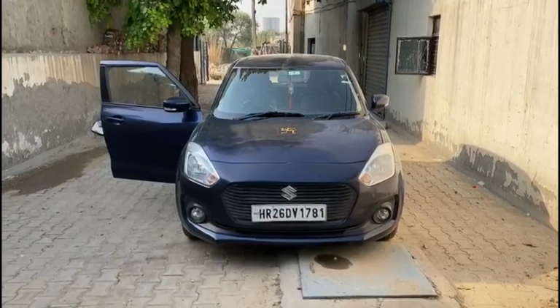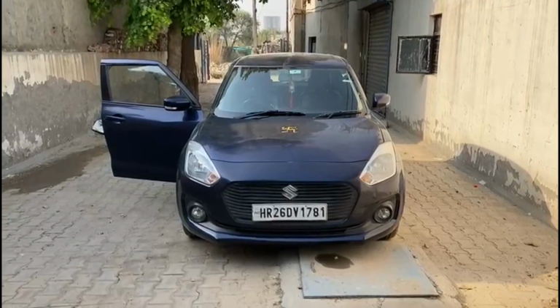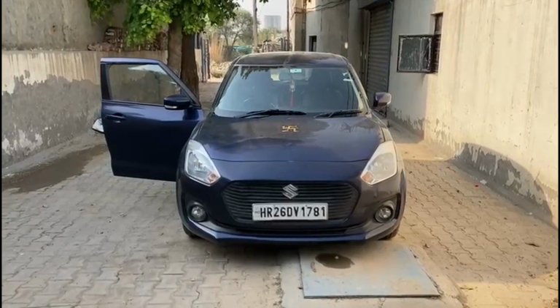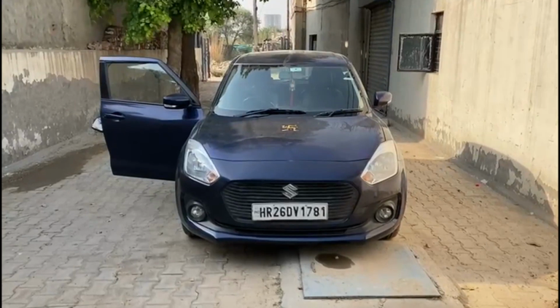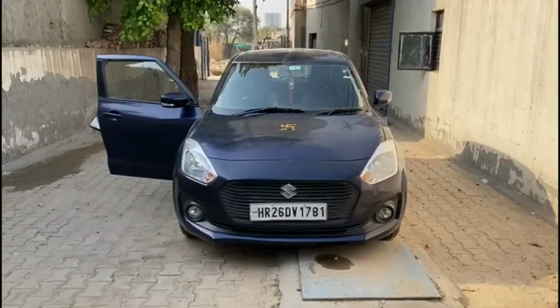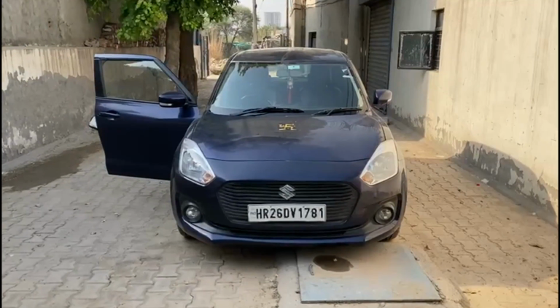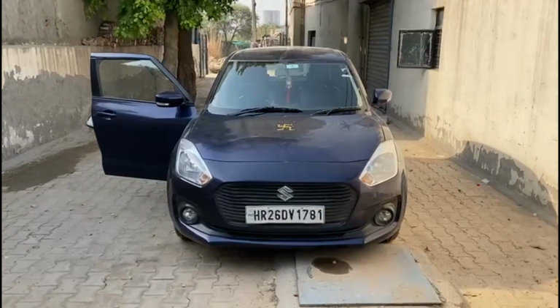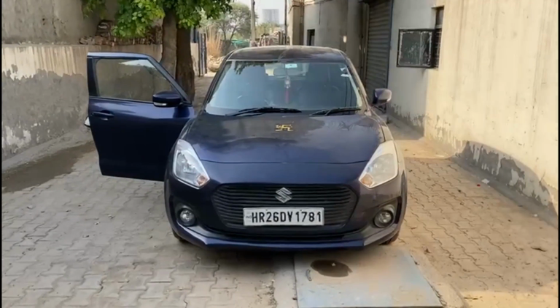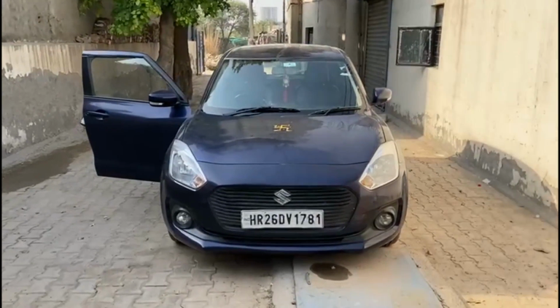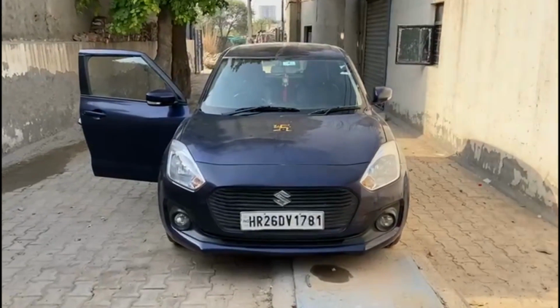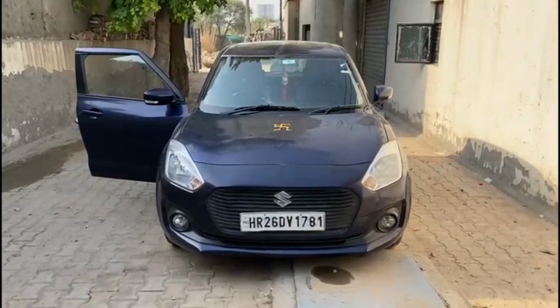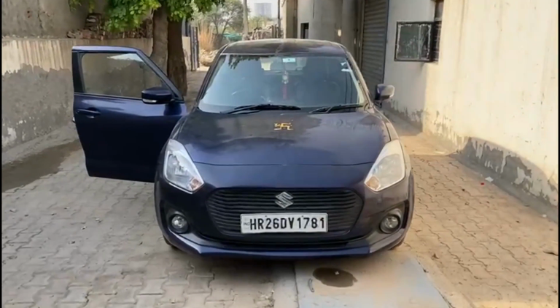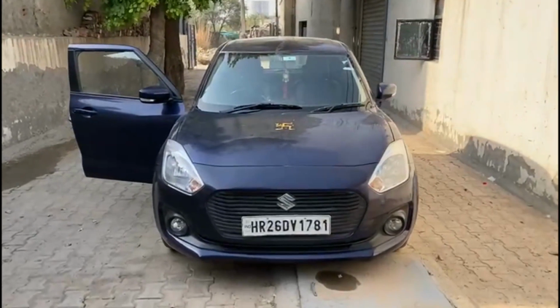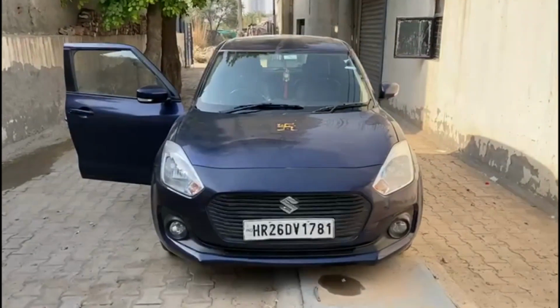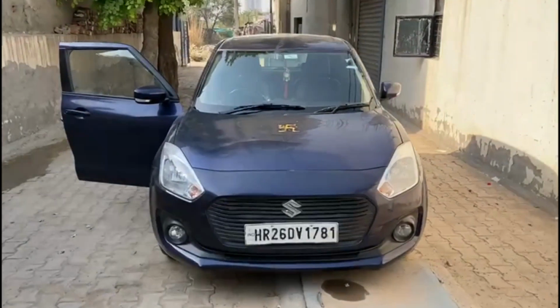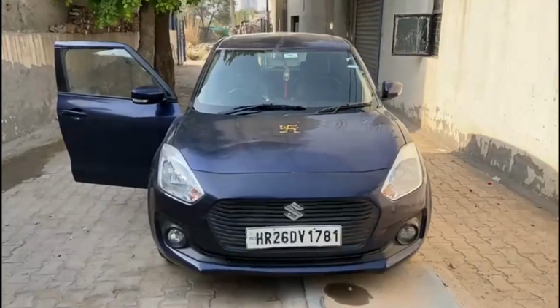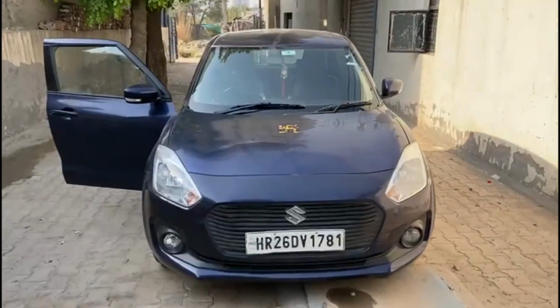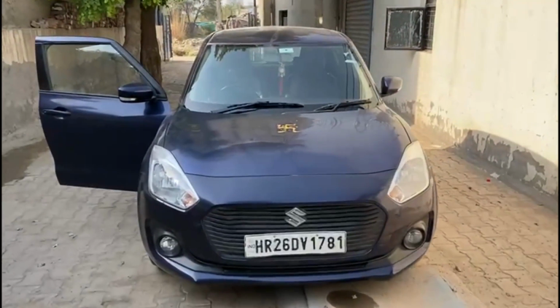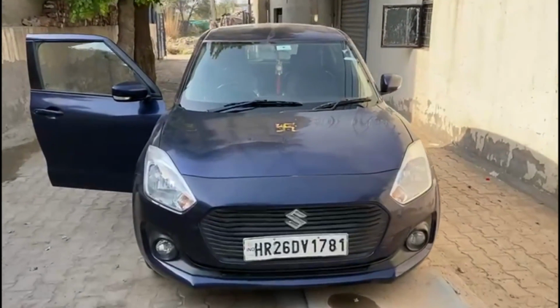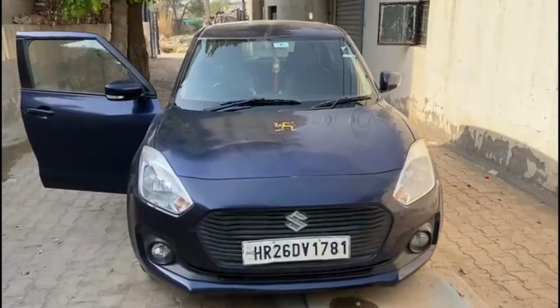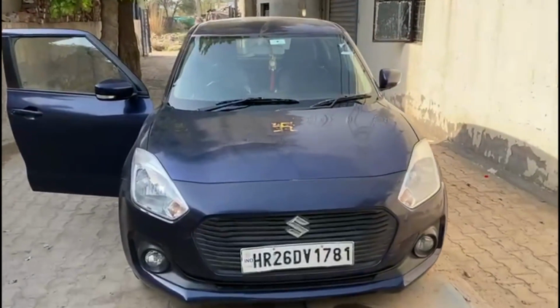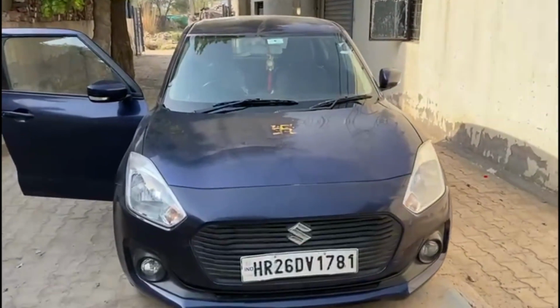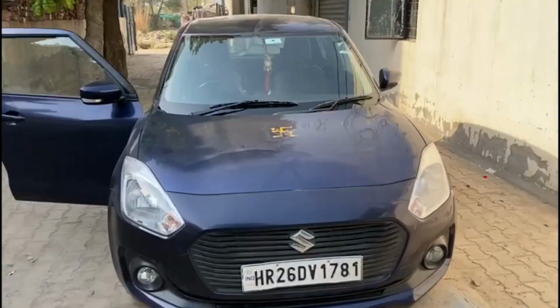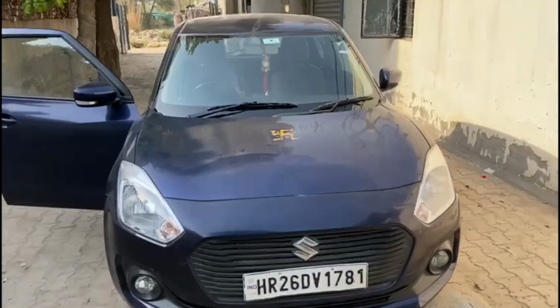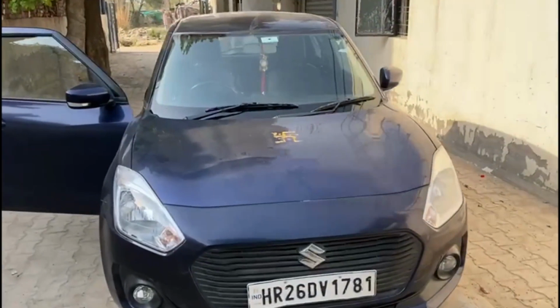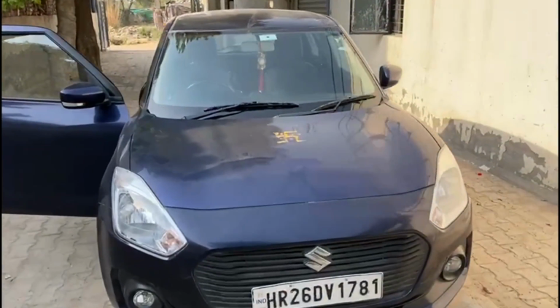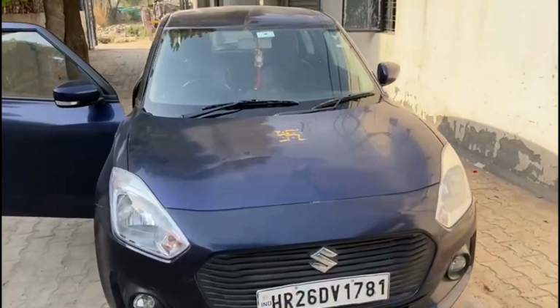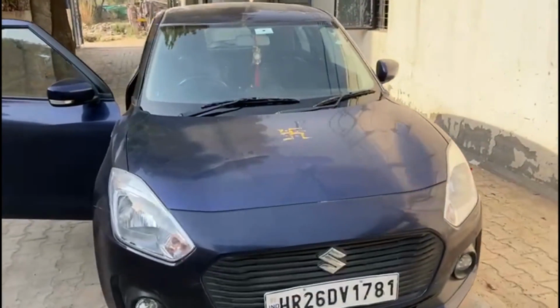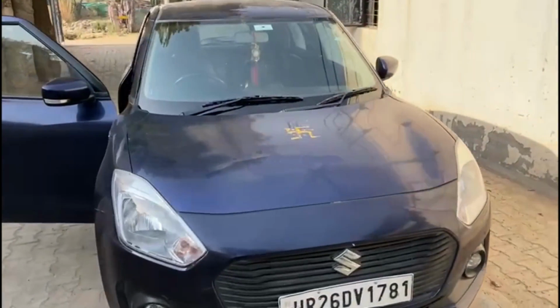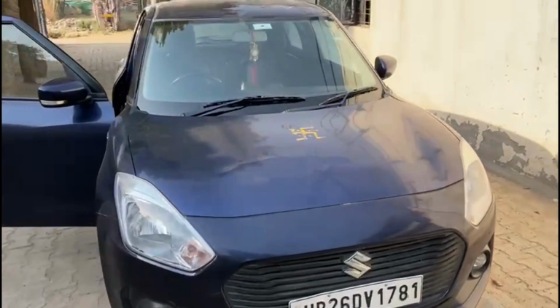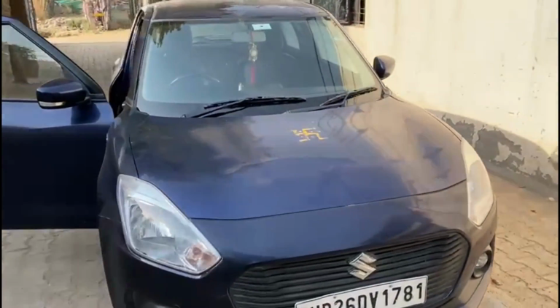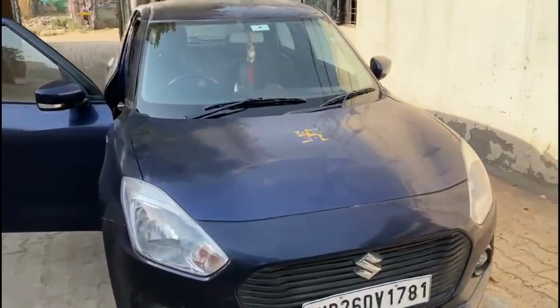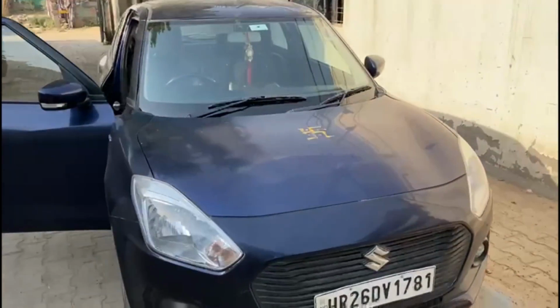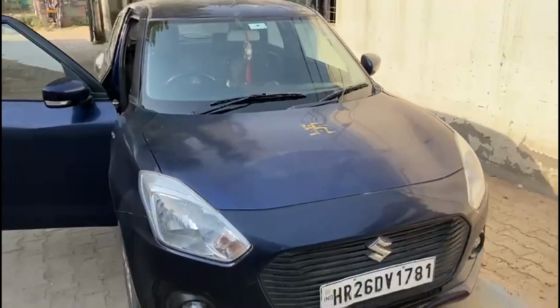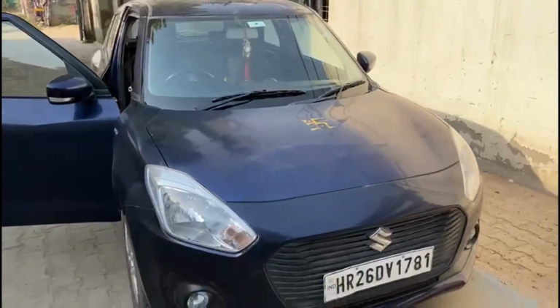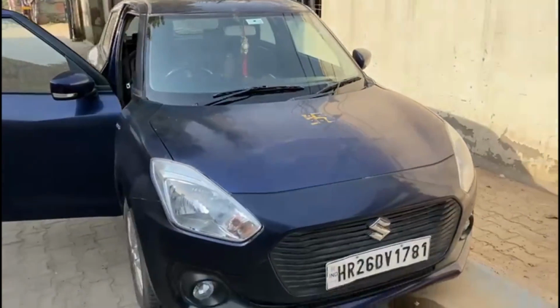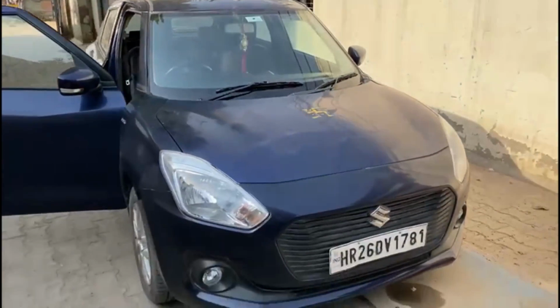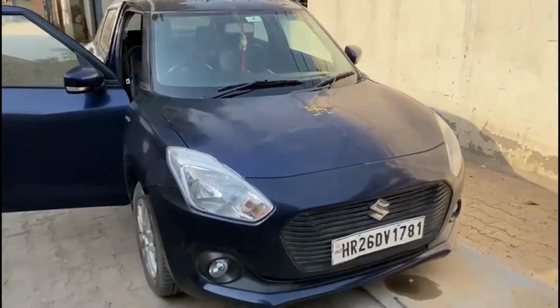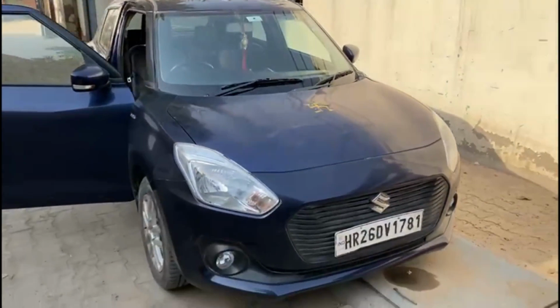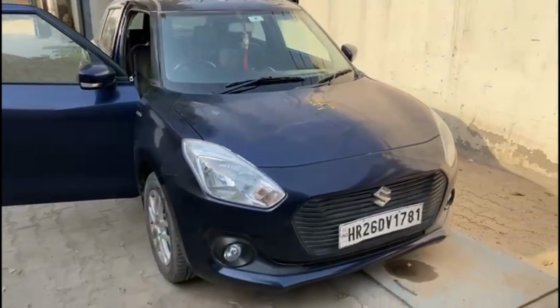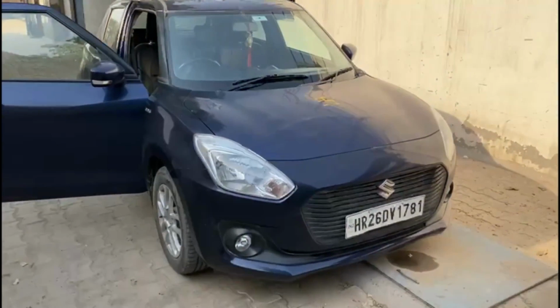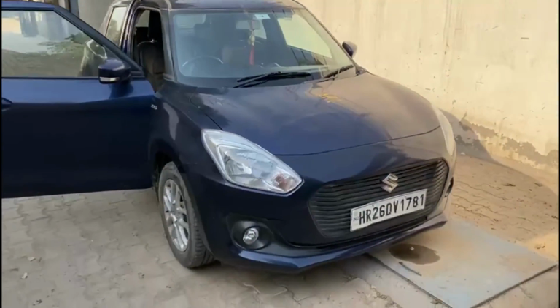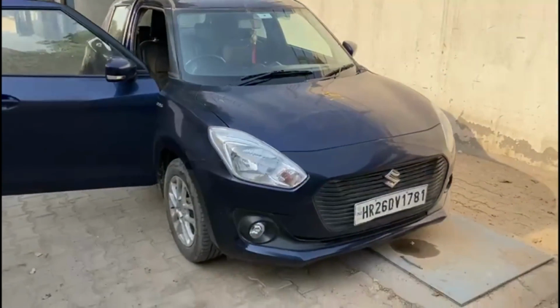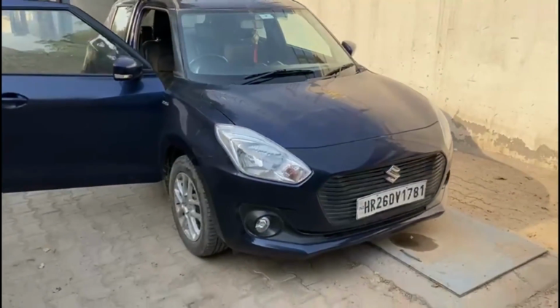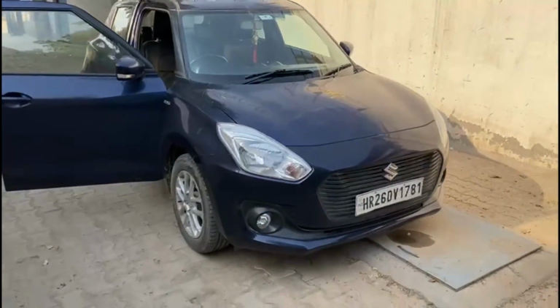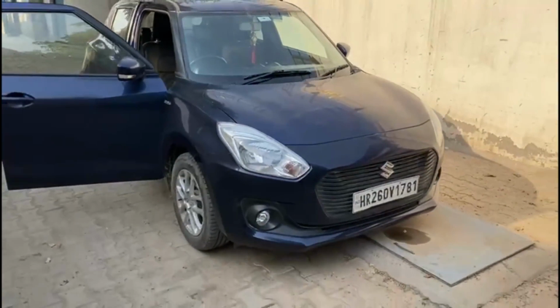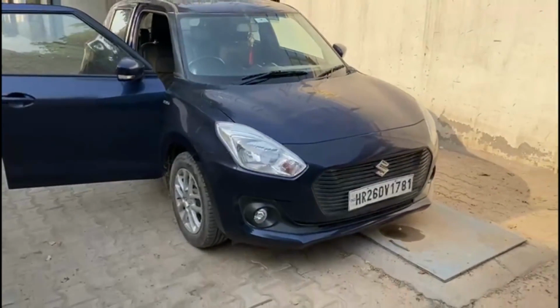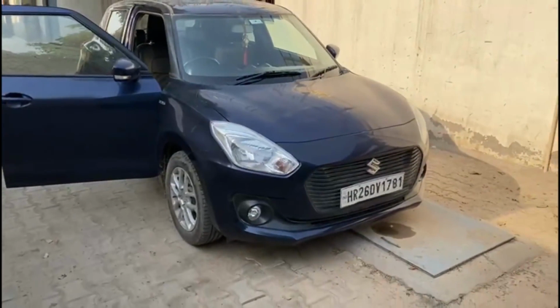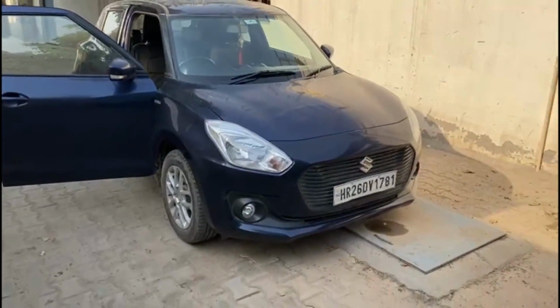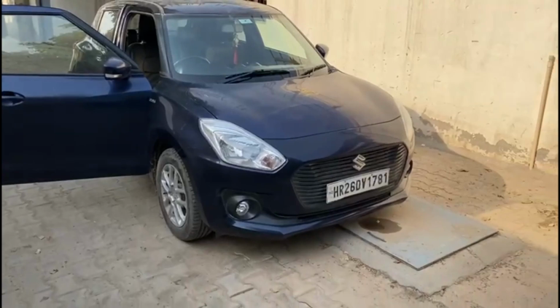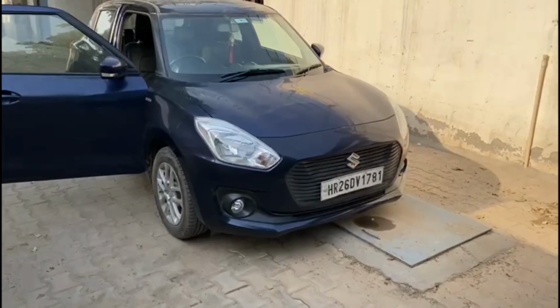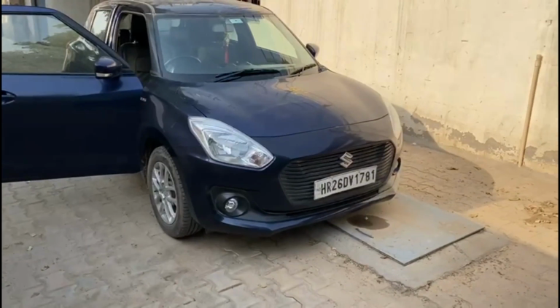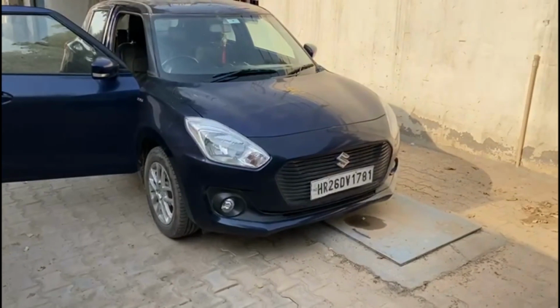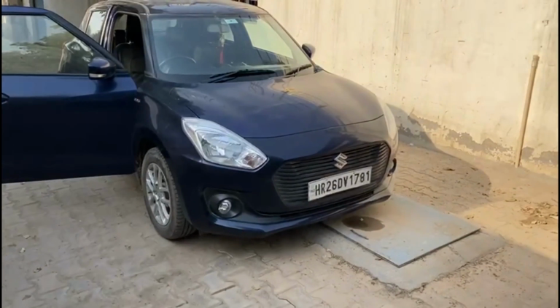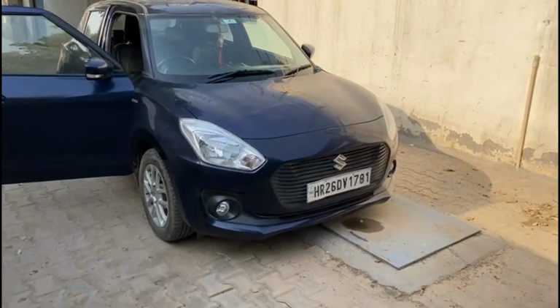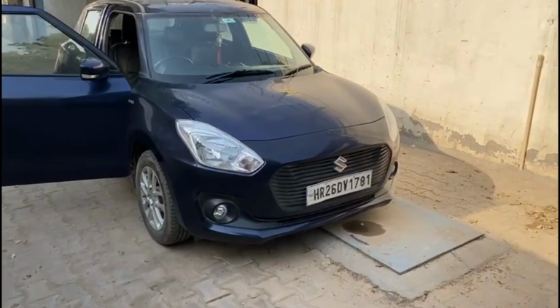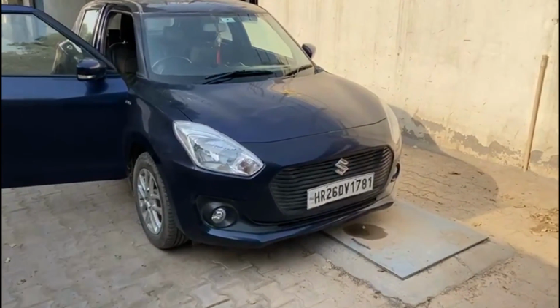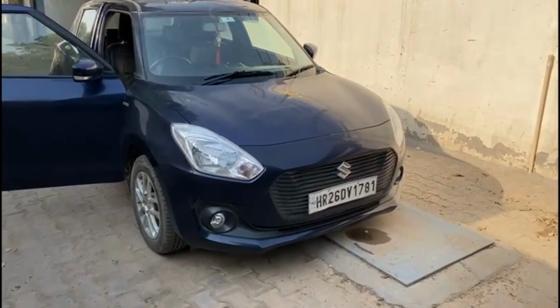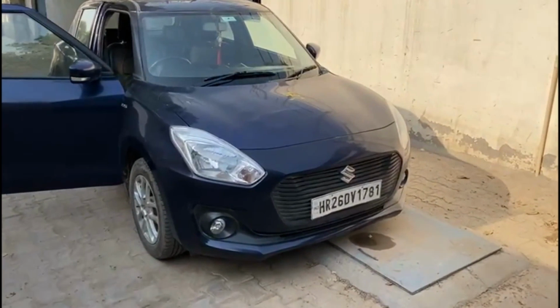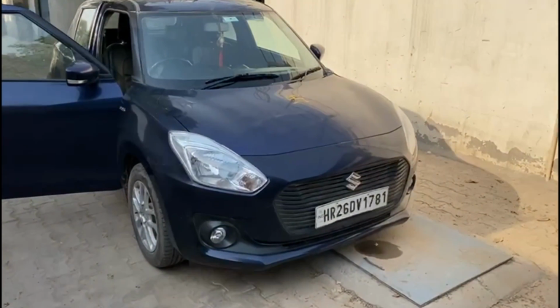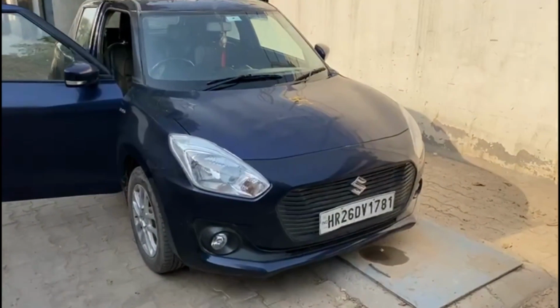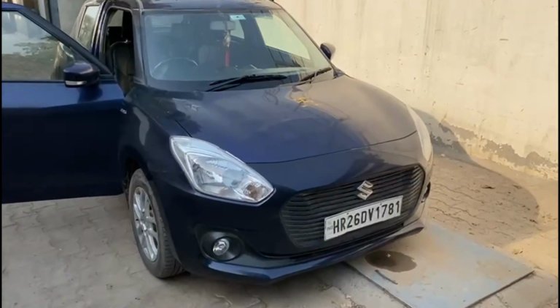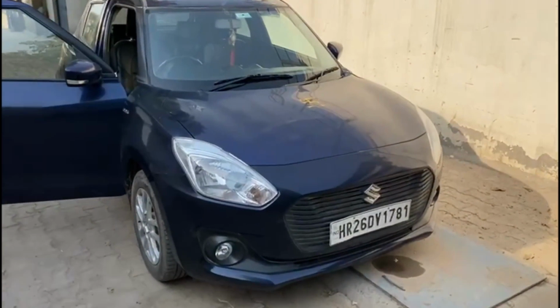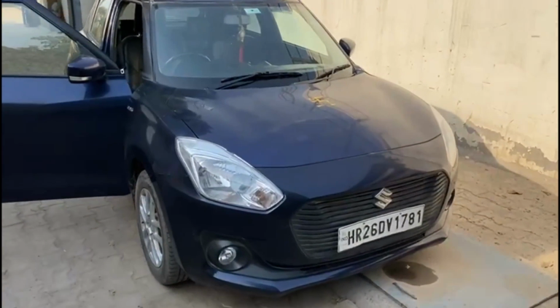Hello guys, this is your host Rahul Tomar from Caraholics. Today we have a Swift 2019 model.